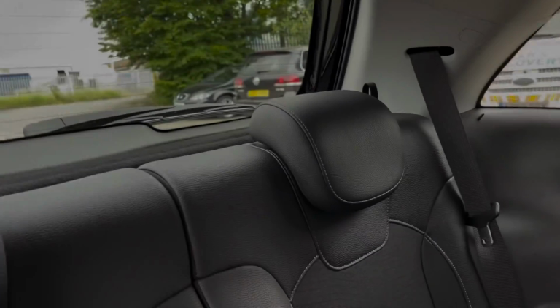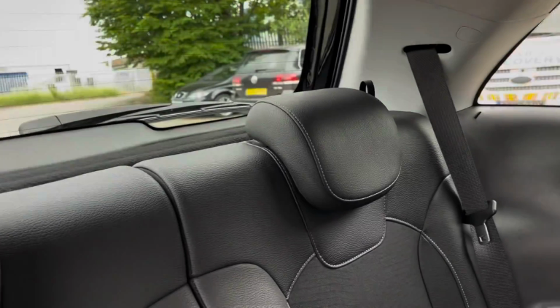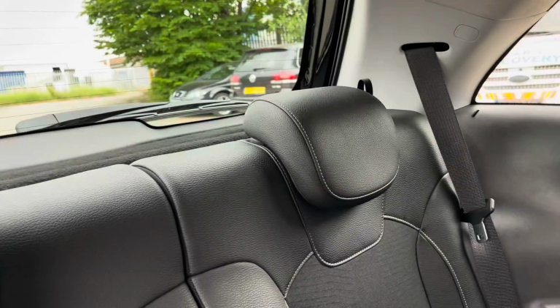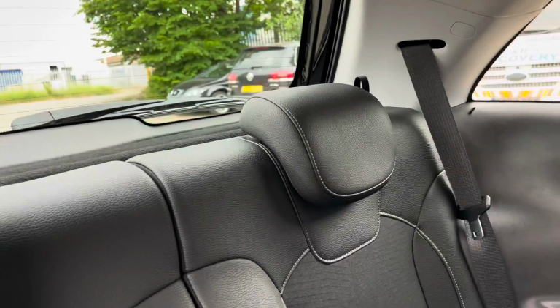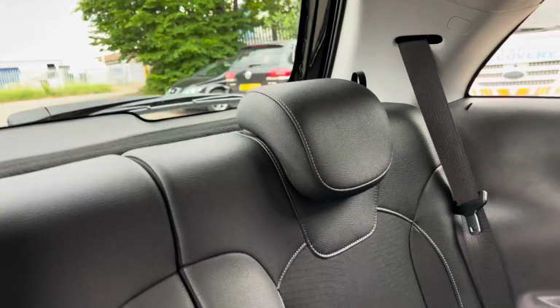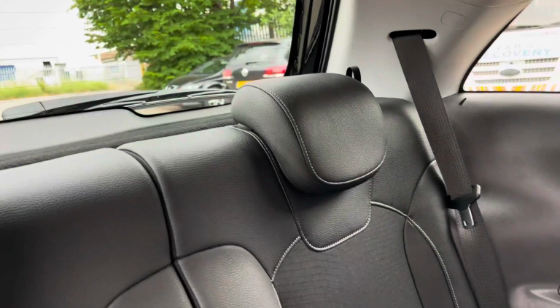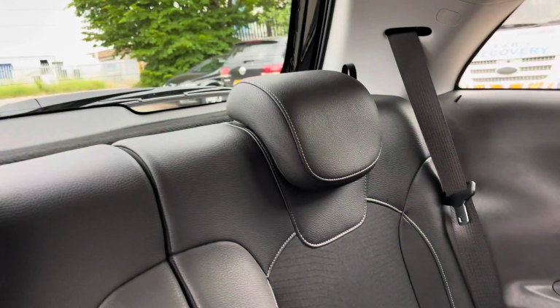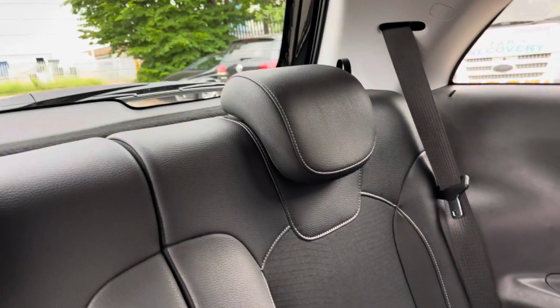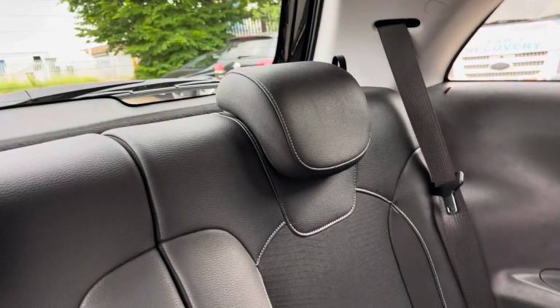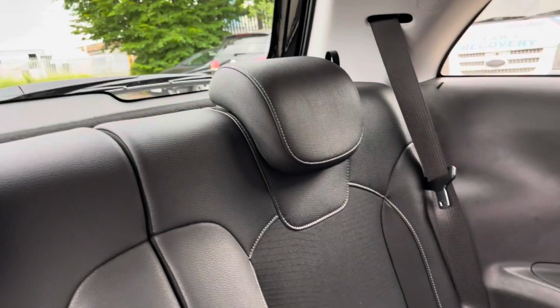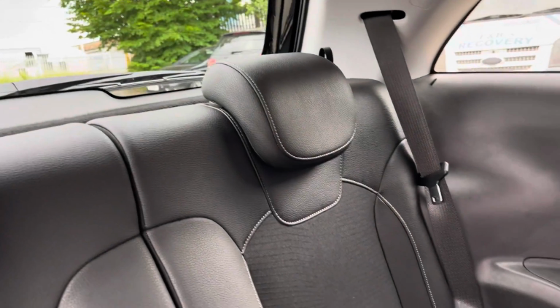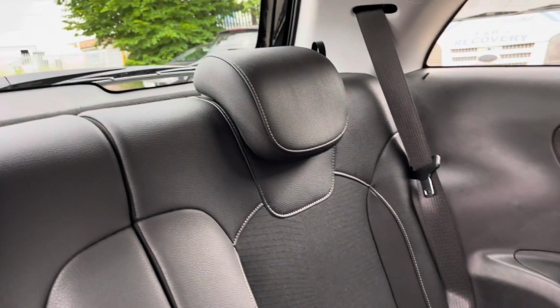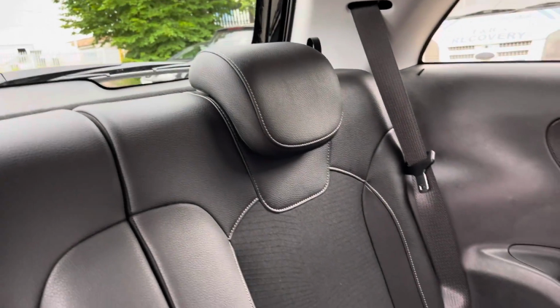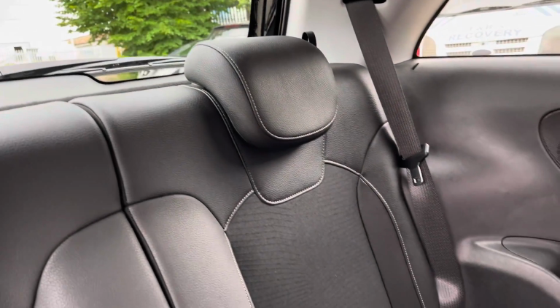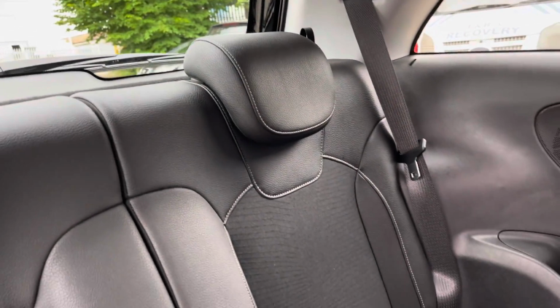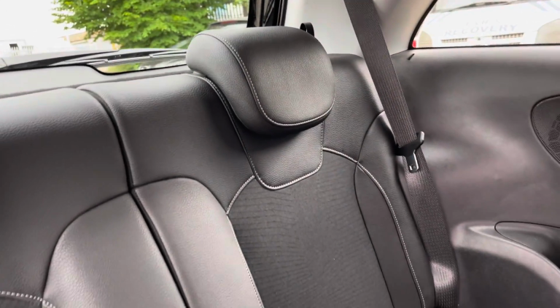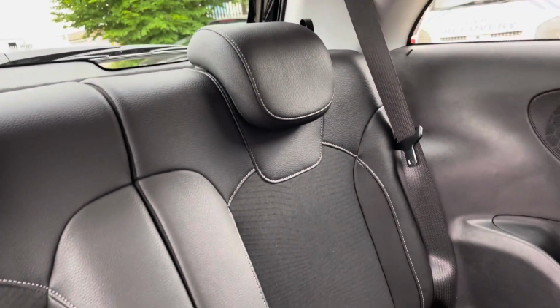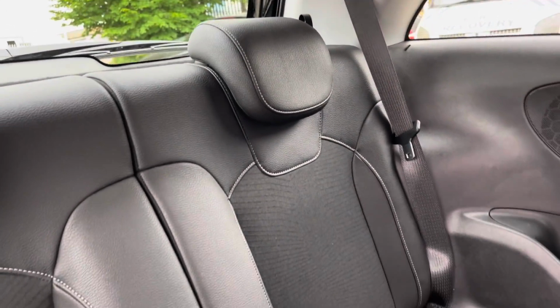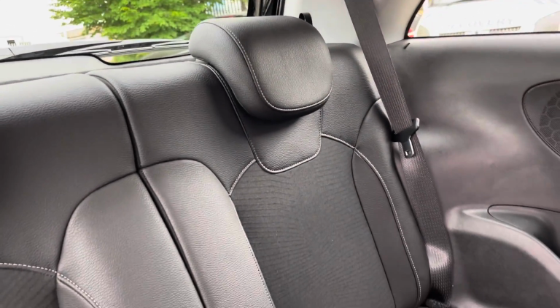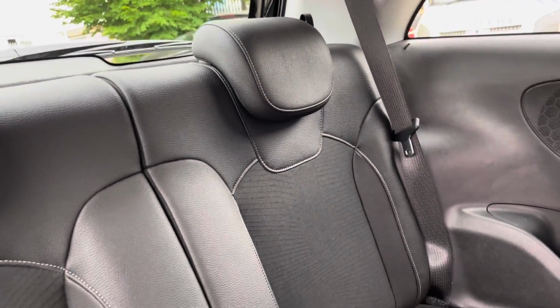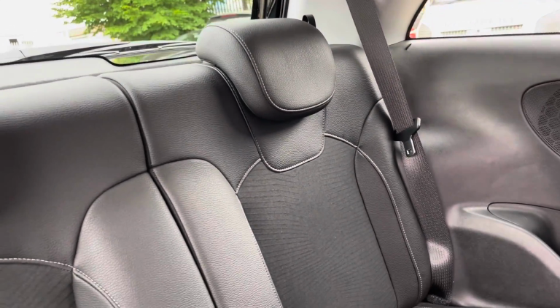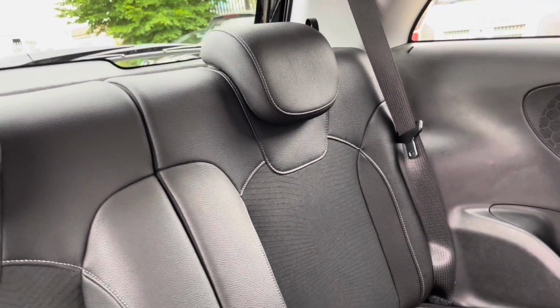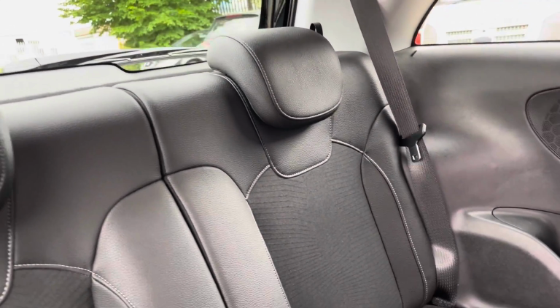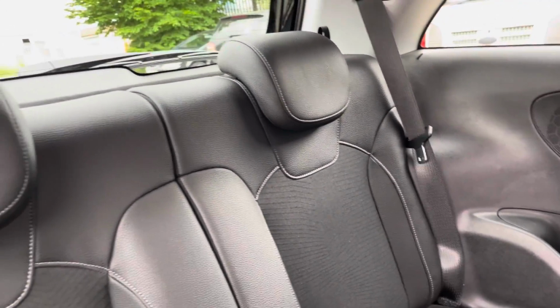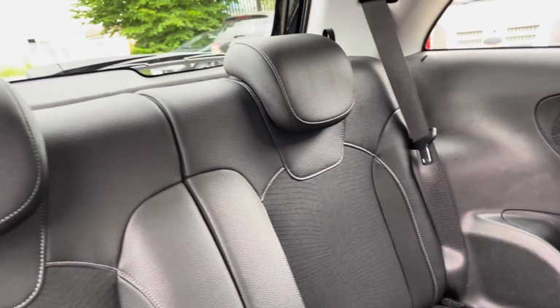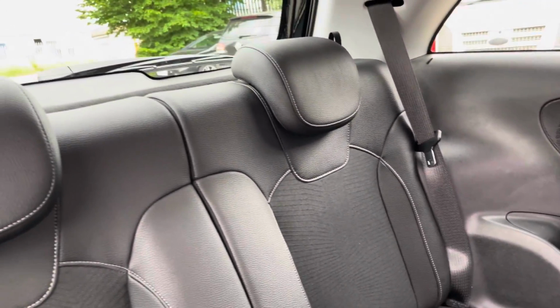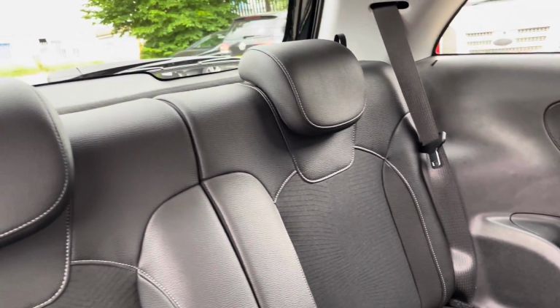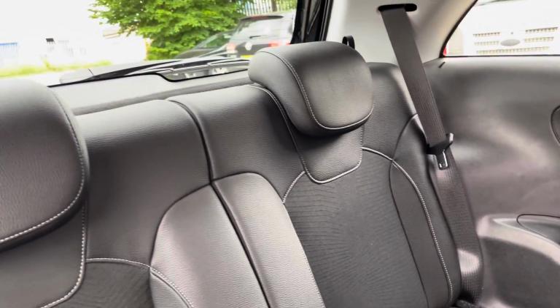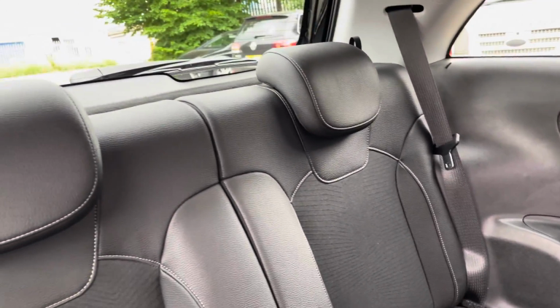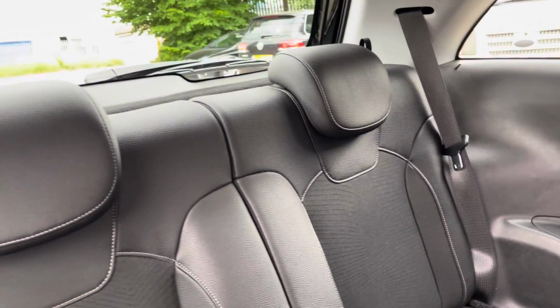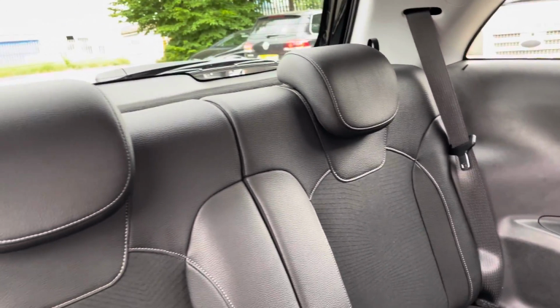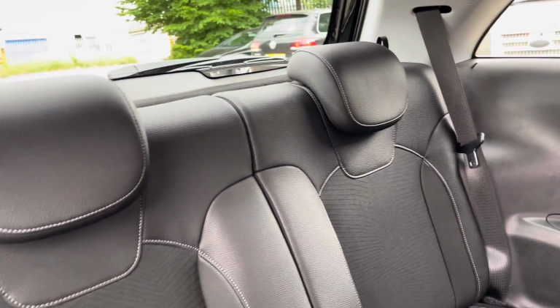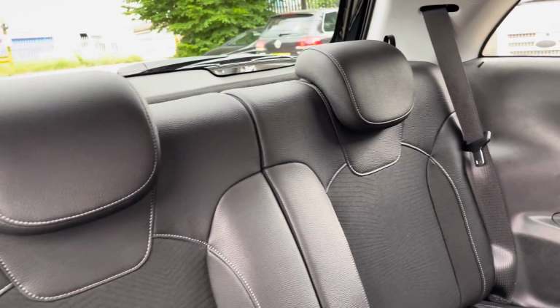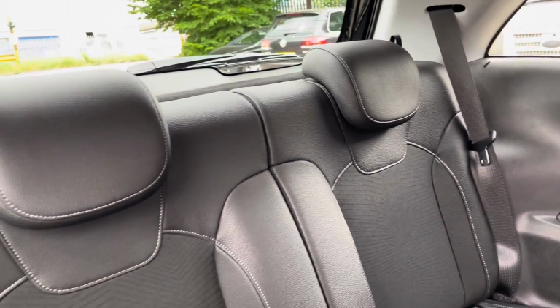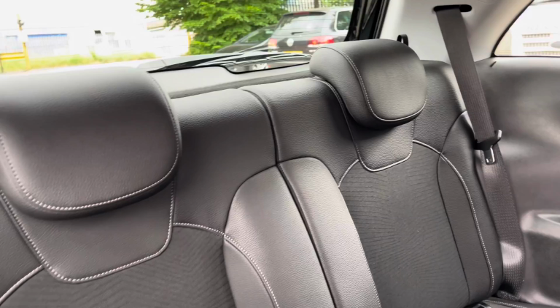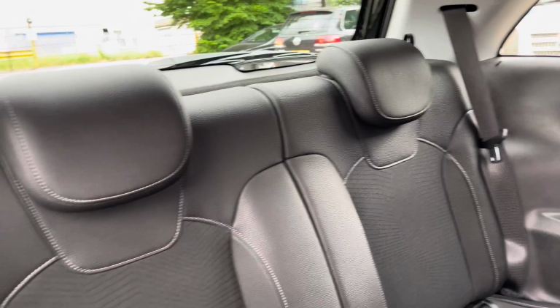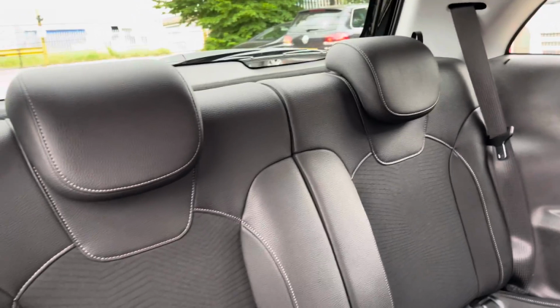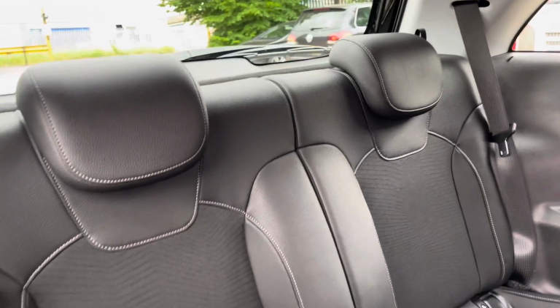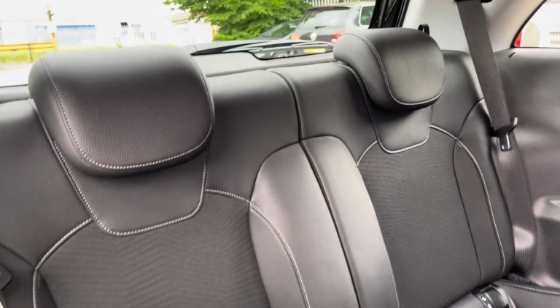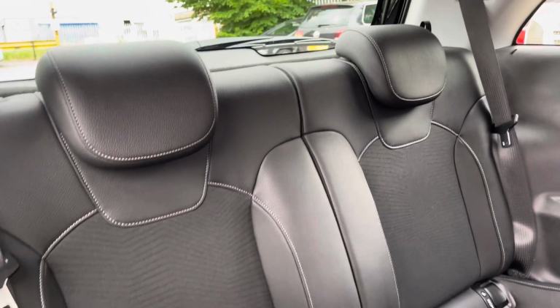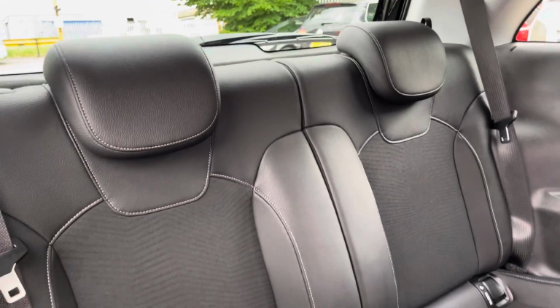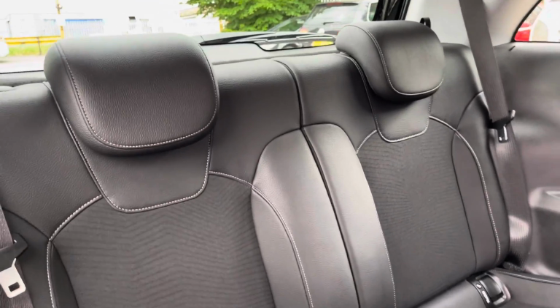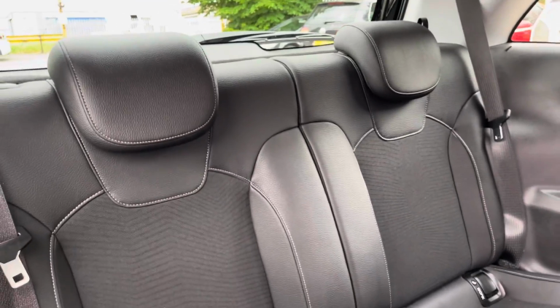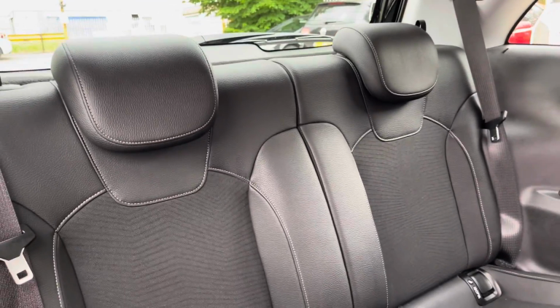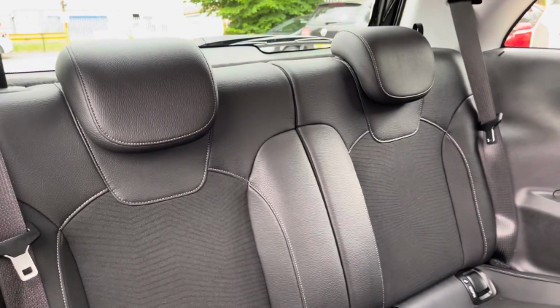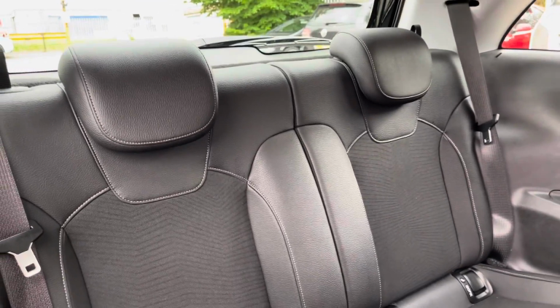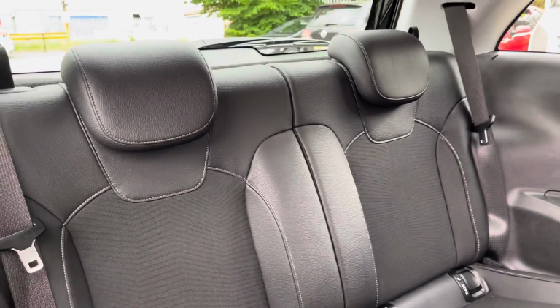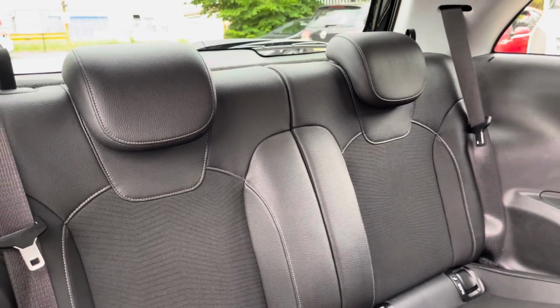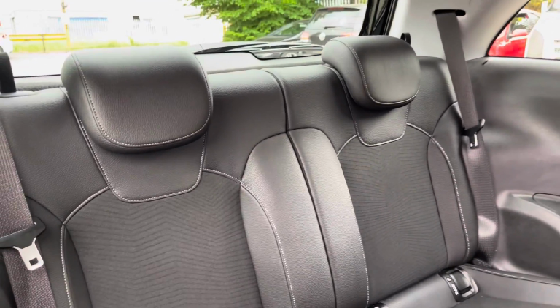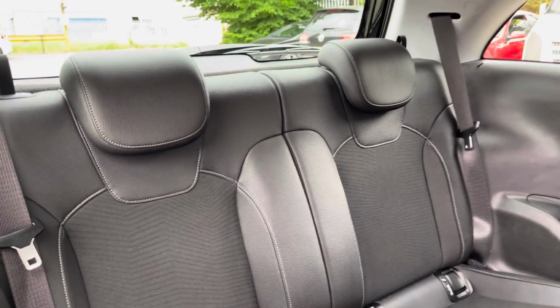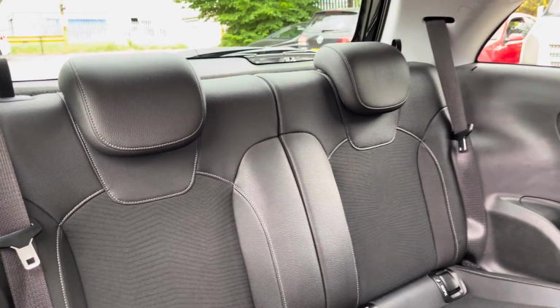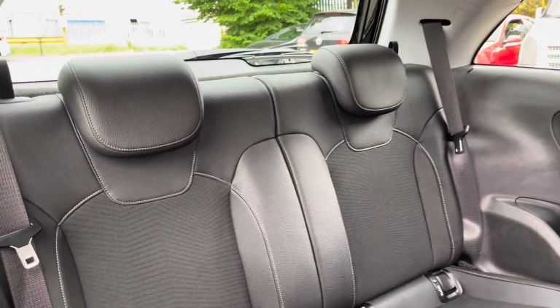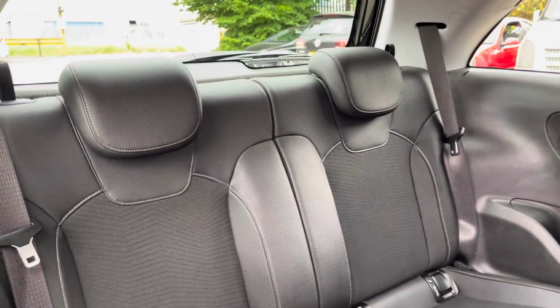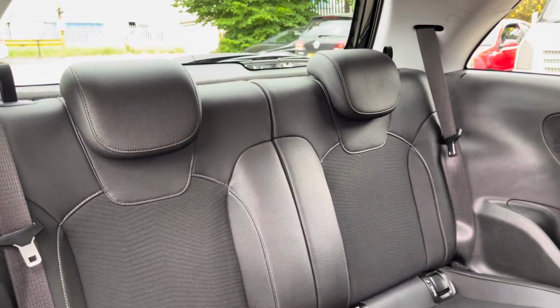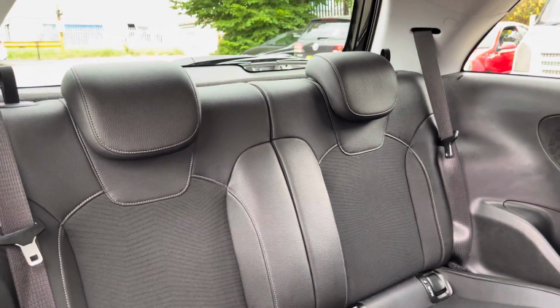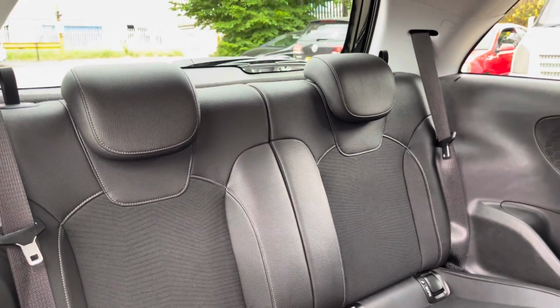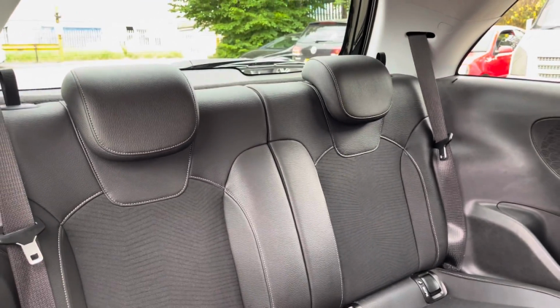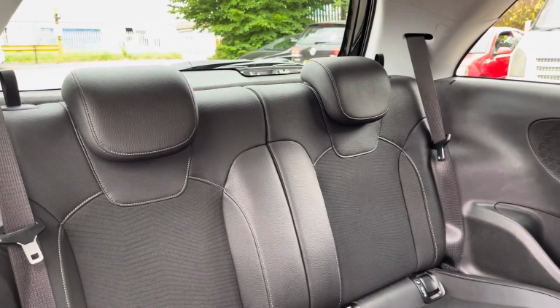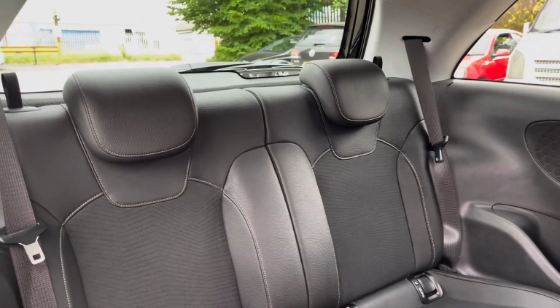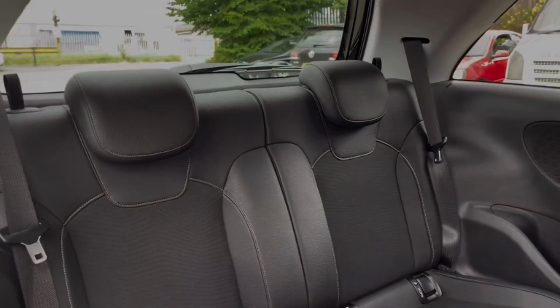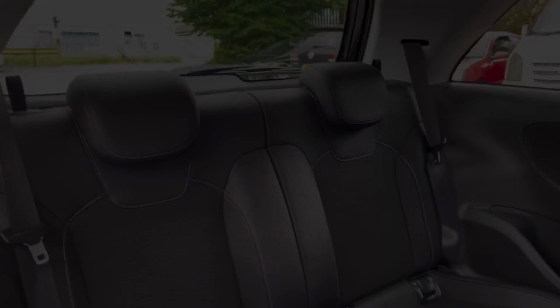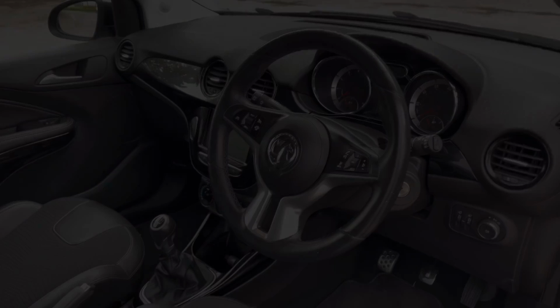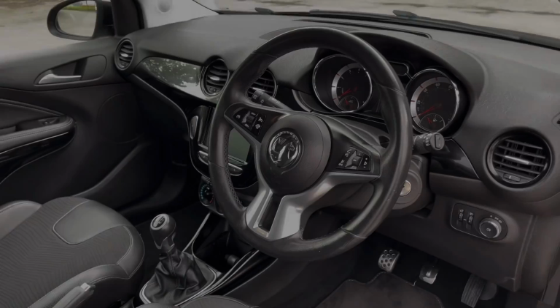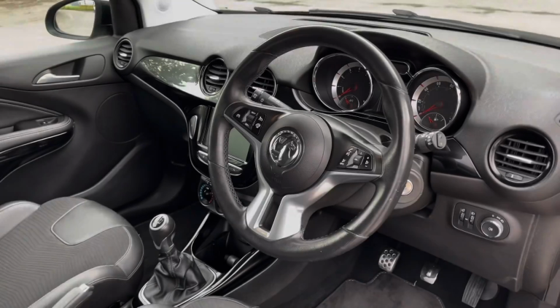Into the rear of the vehicle we can see the half leather half cloth seats on offer. These do come equipped with ISOFIX points should you need them.